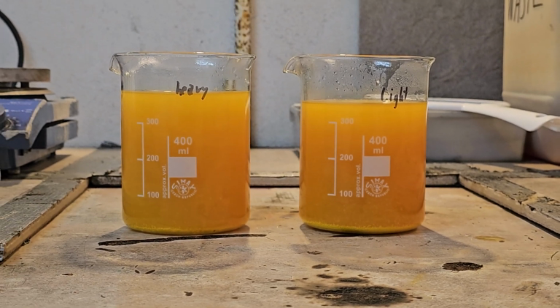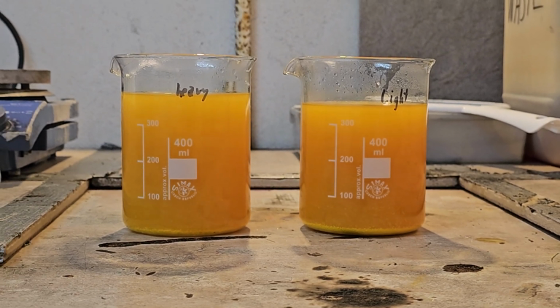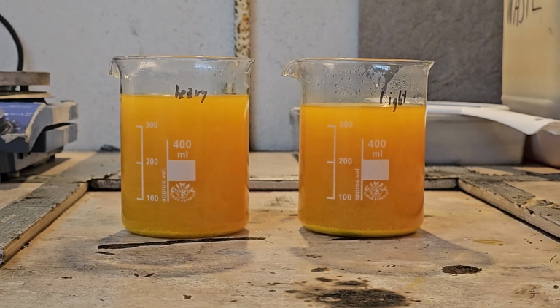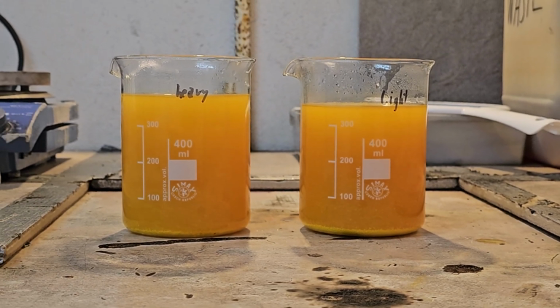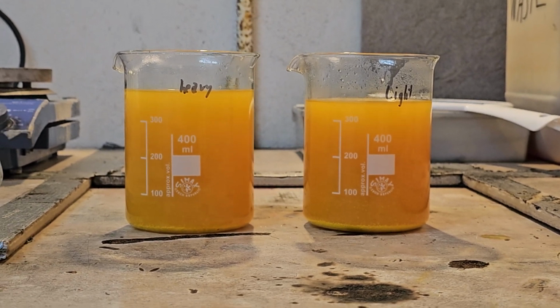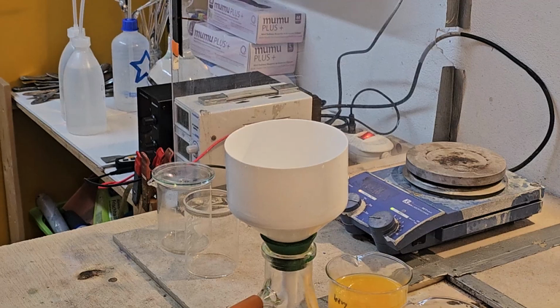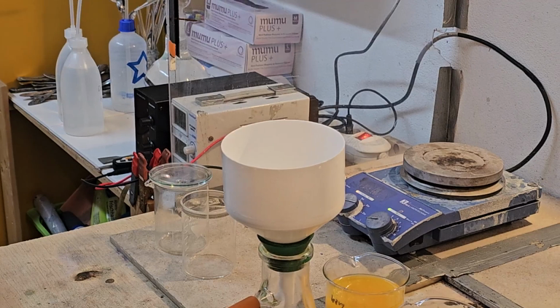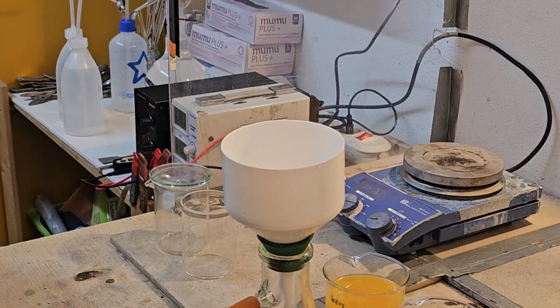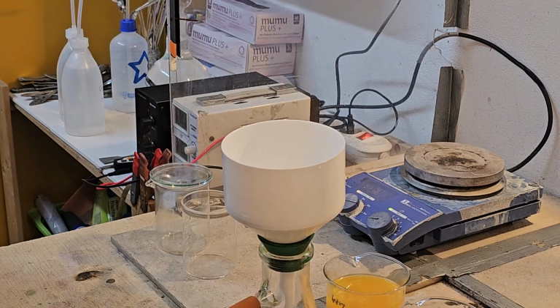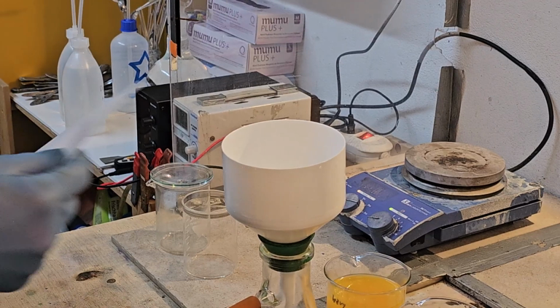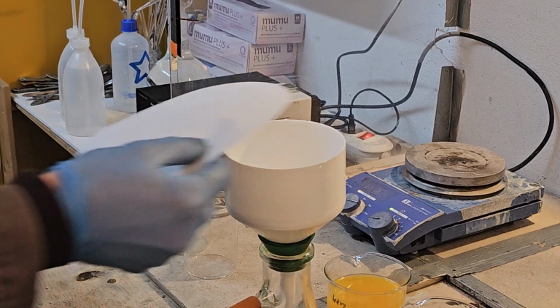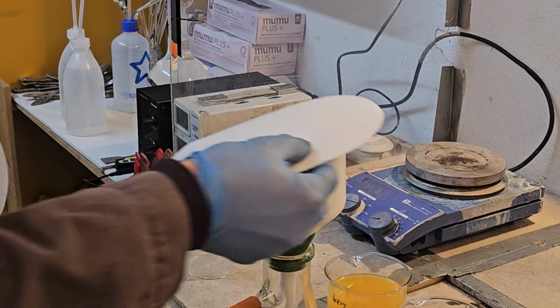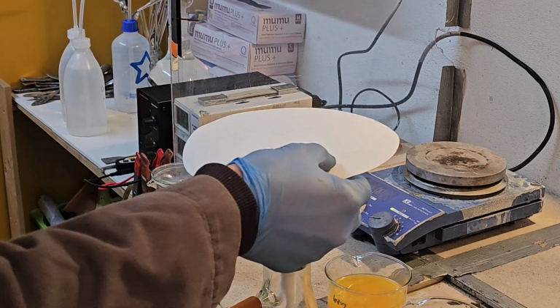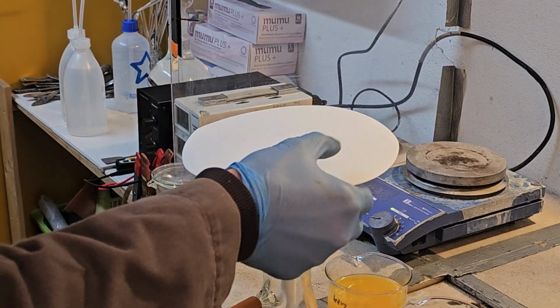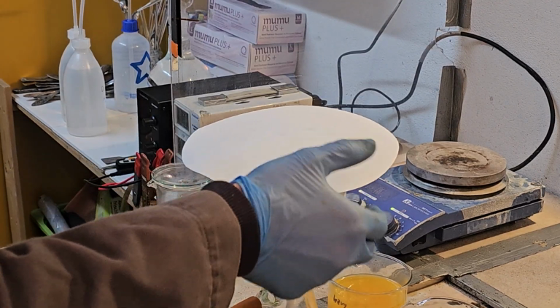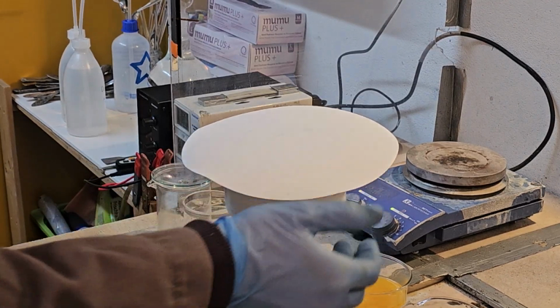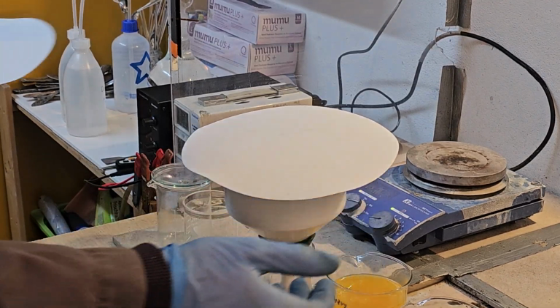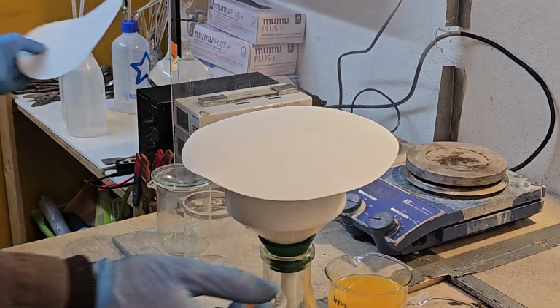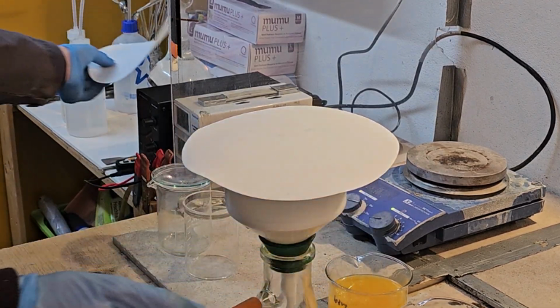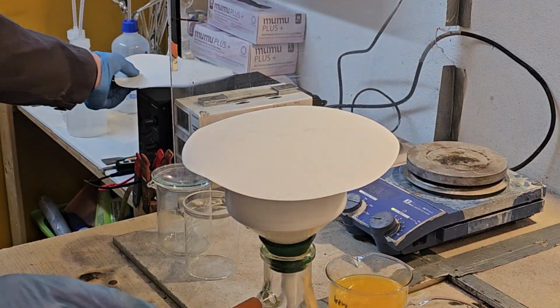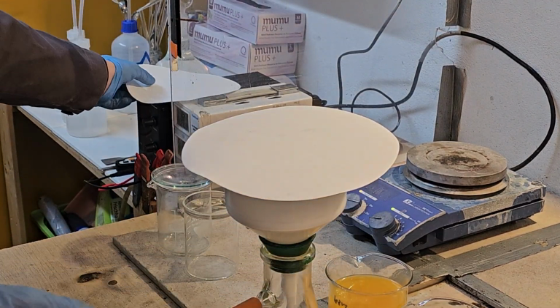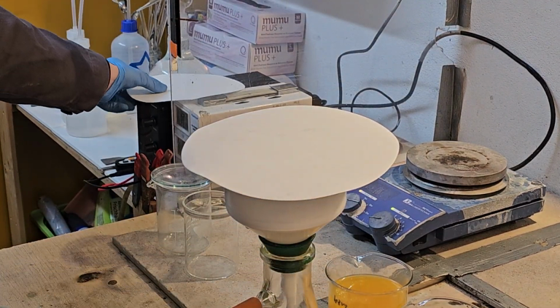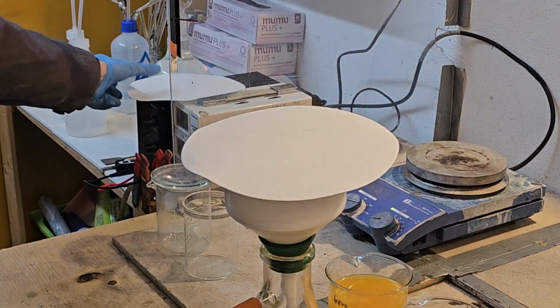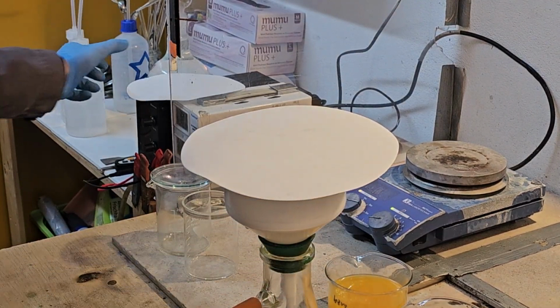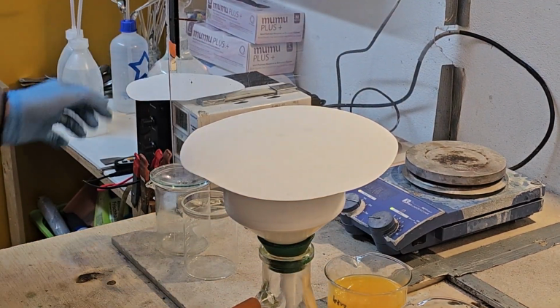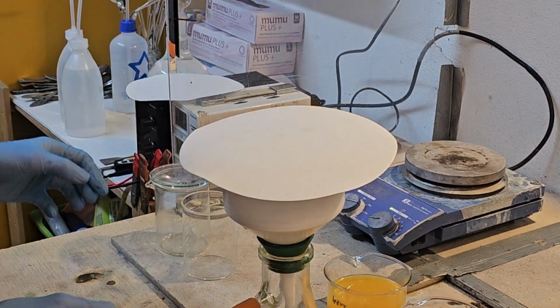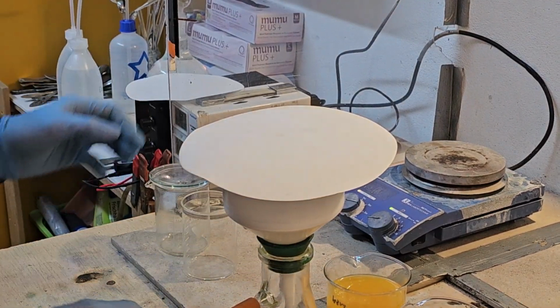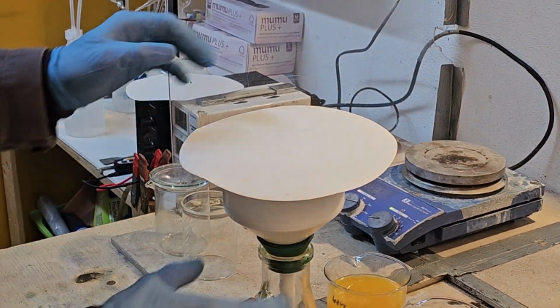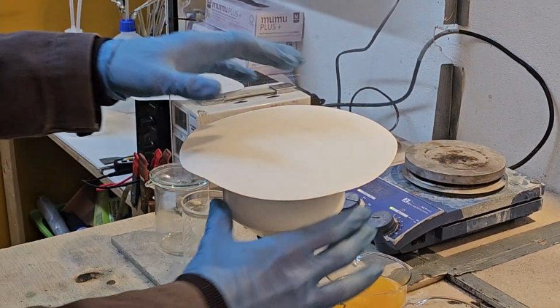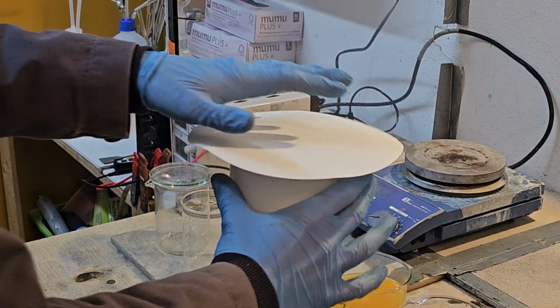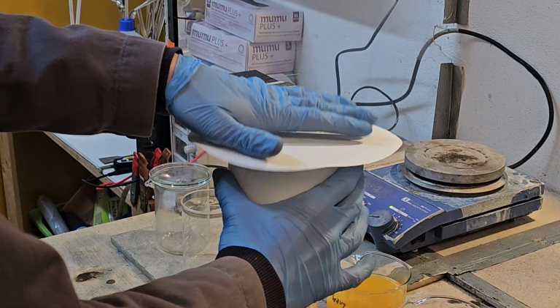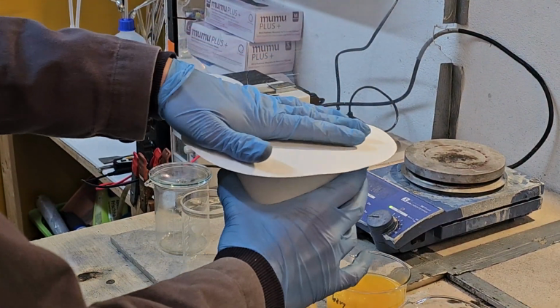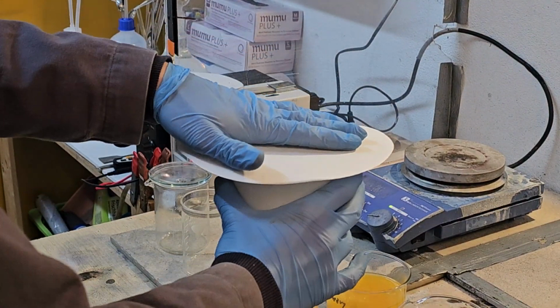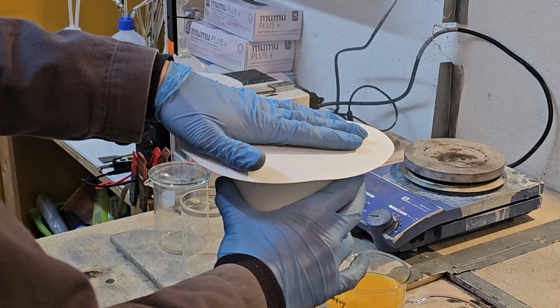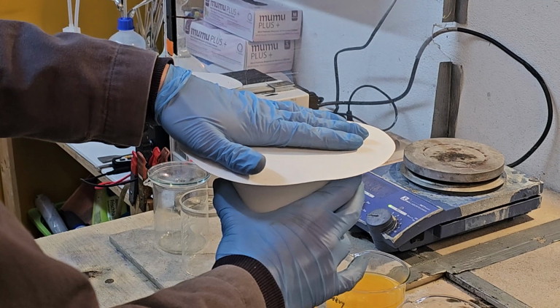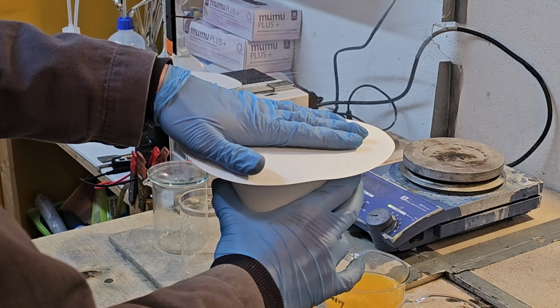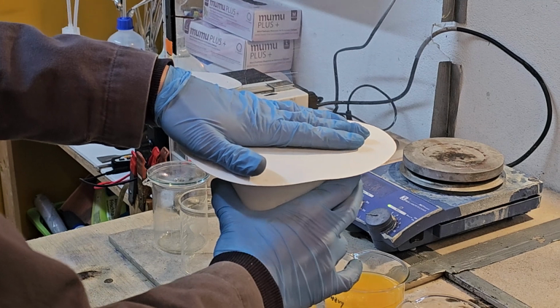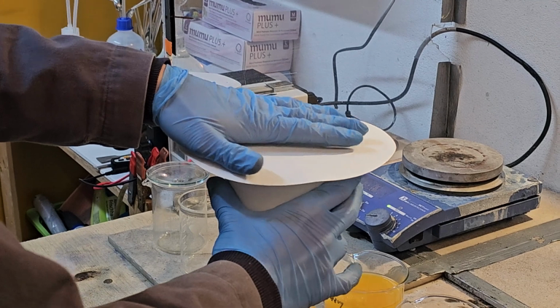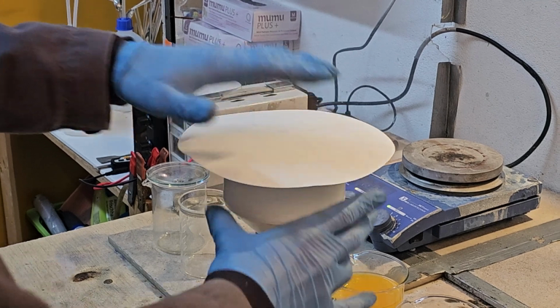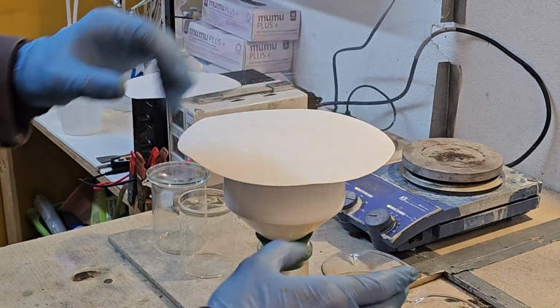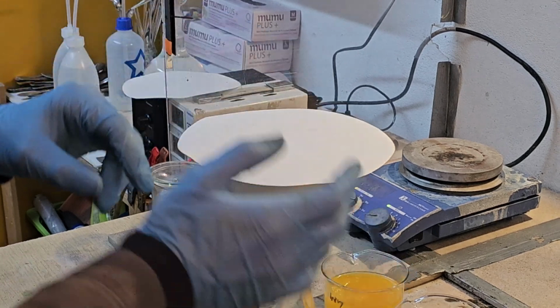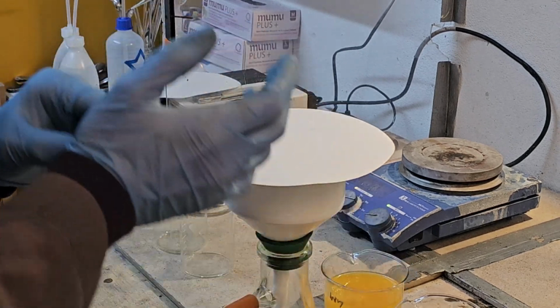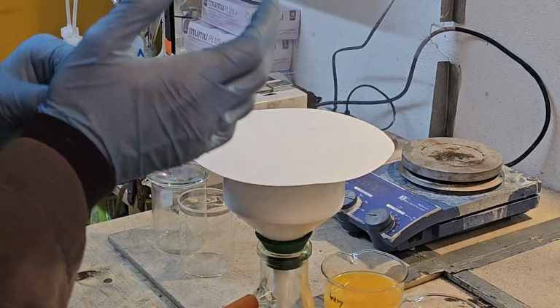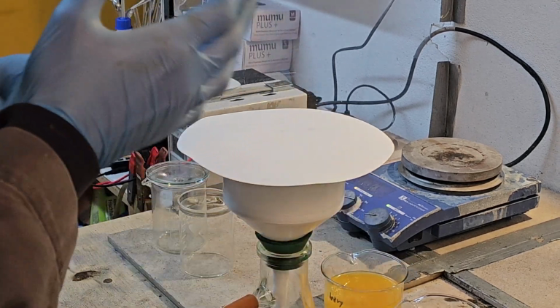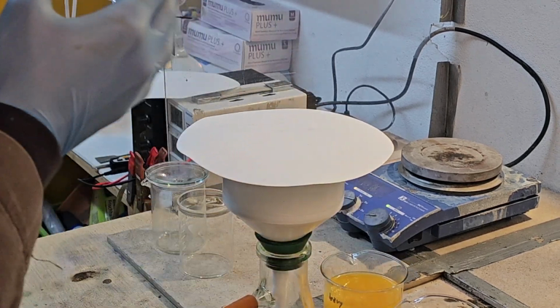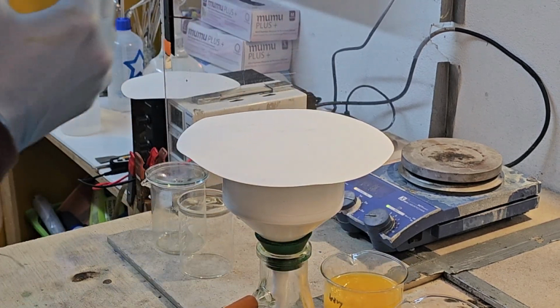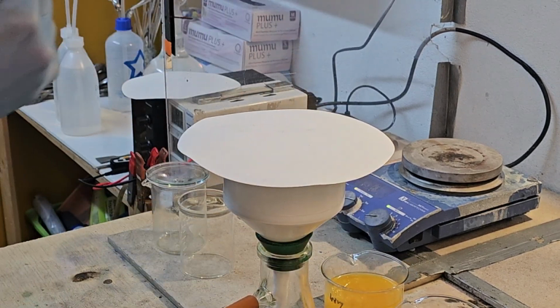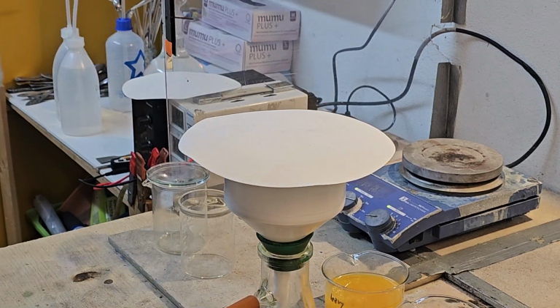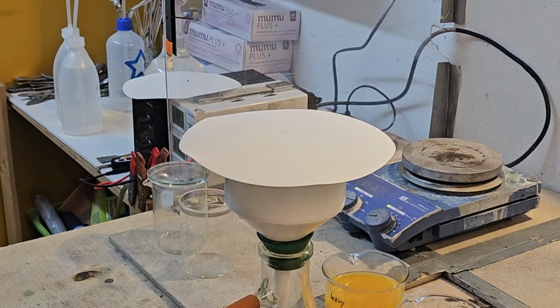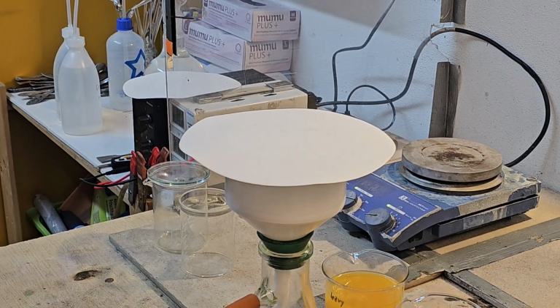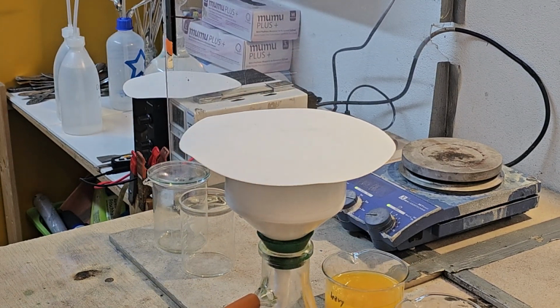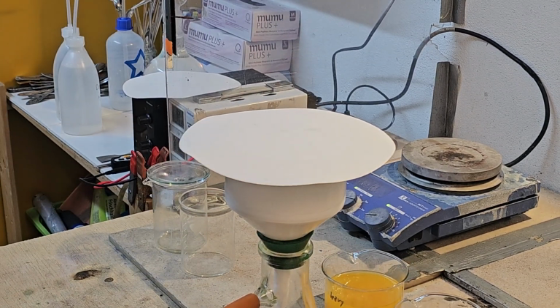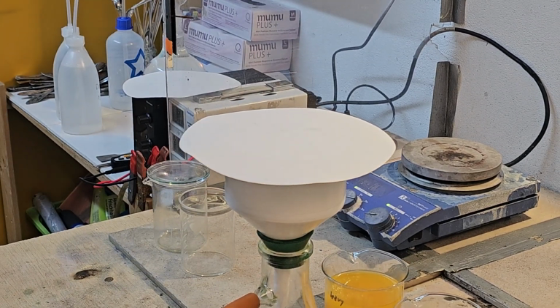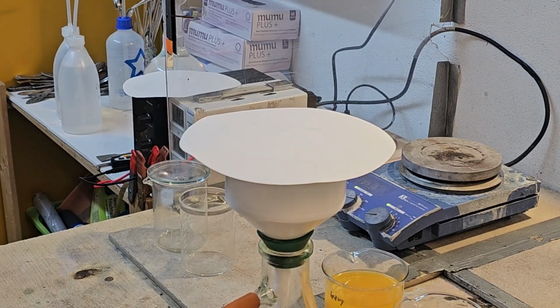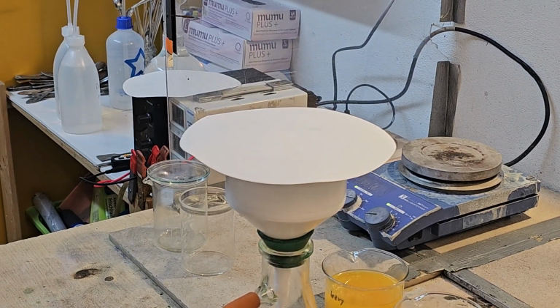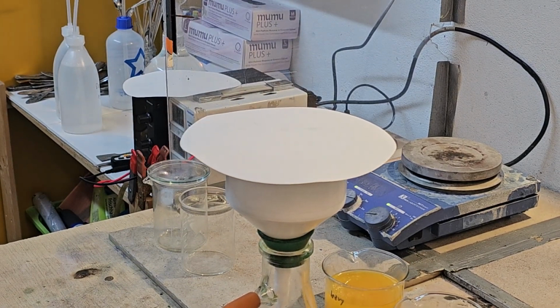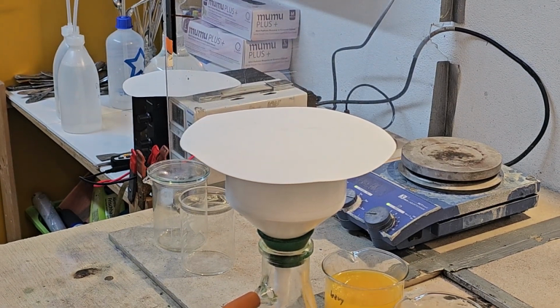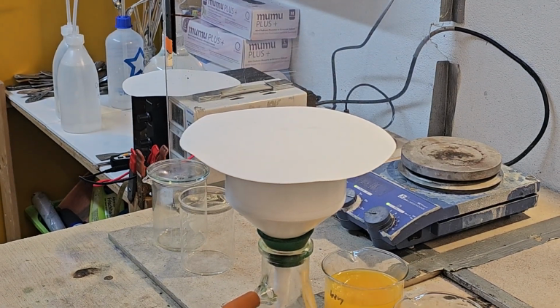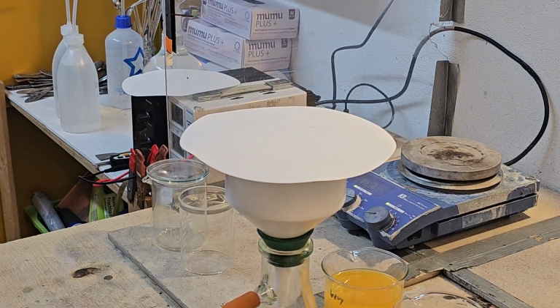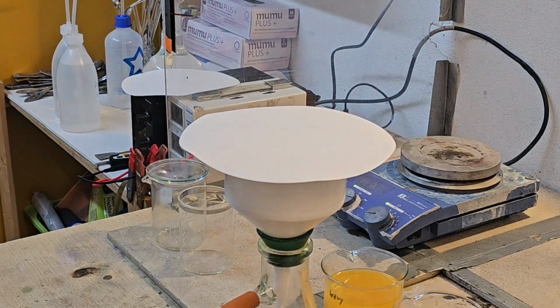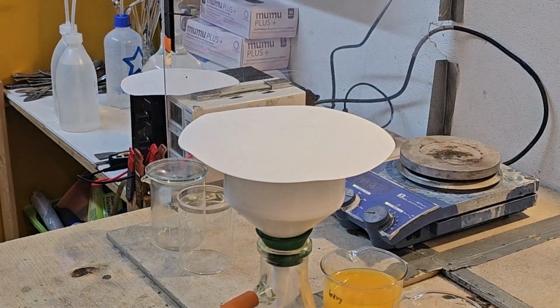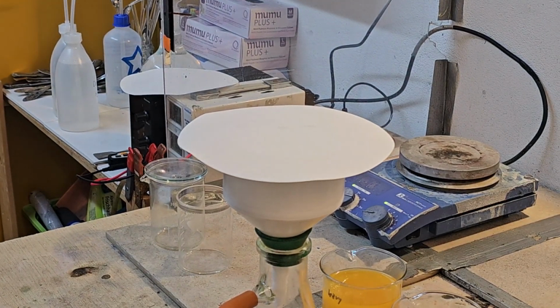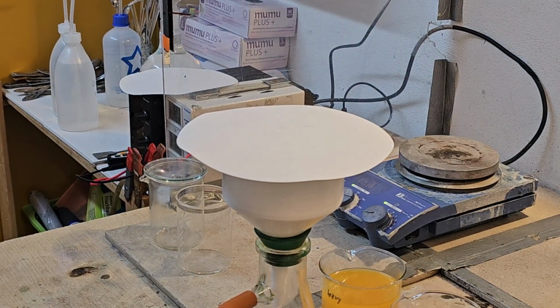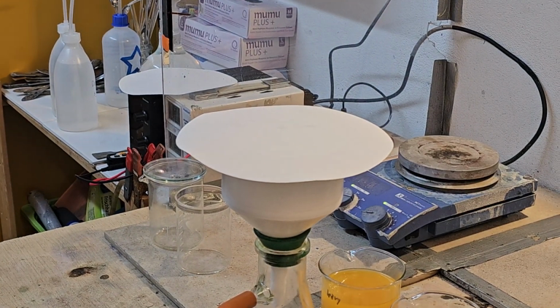The precipitate is filtered, dried and finally we can determine the lead content in each fraction by weighing the filter papers.